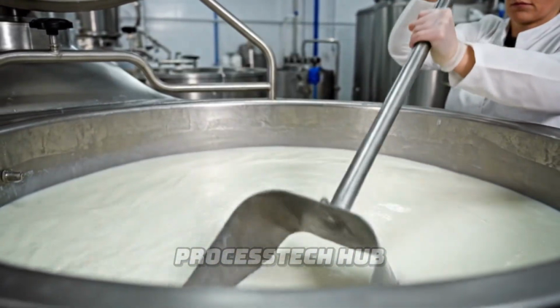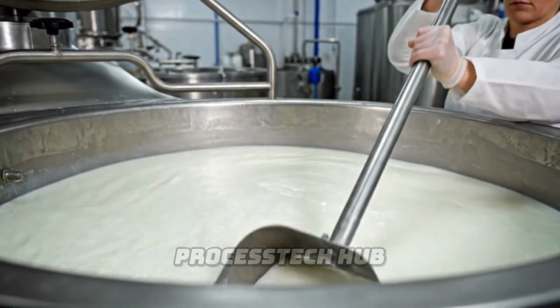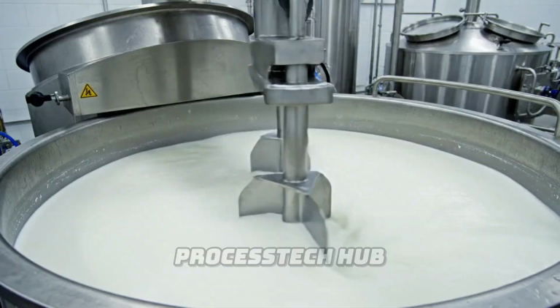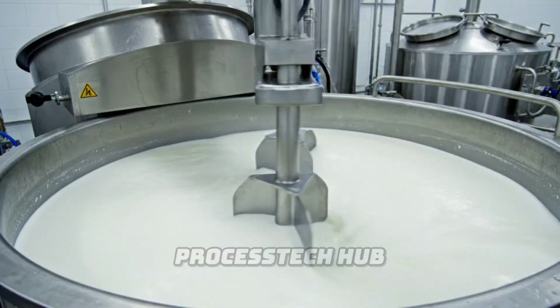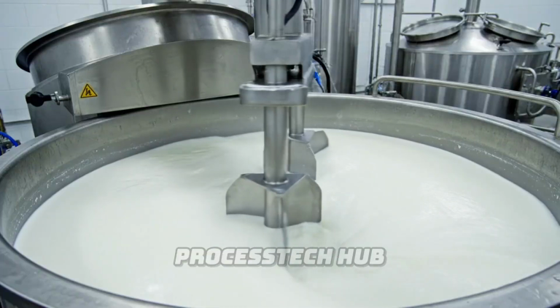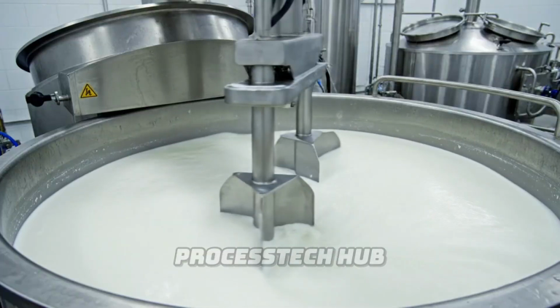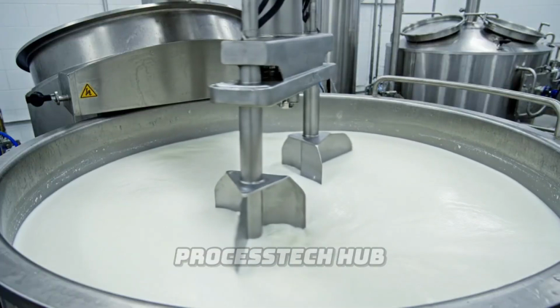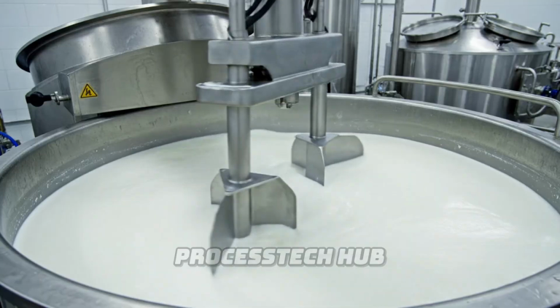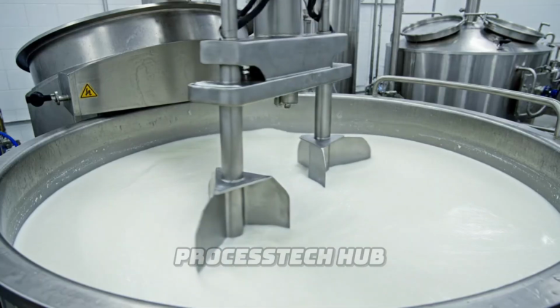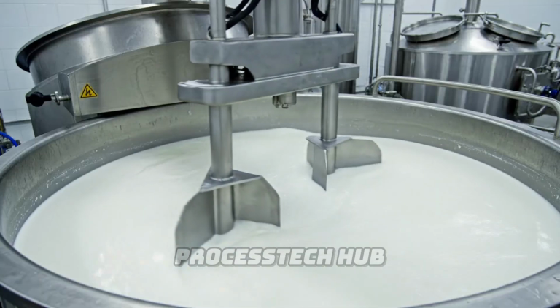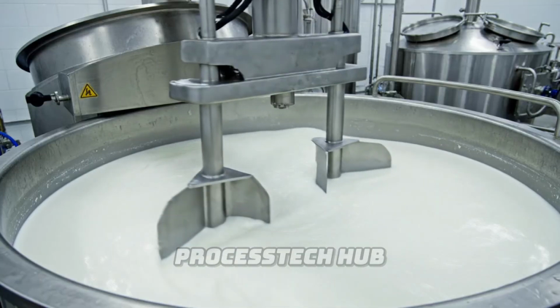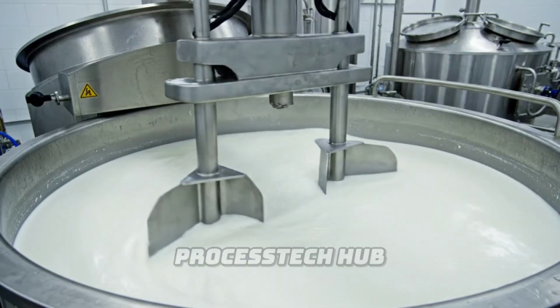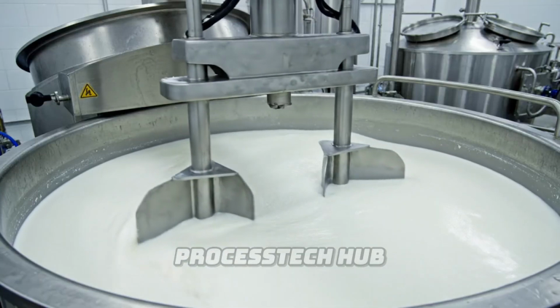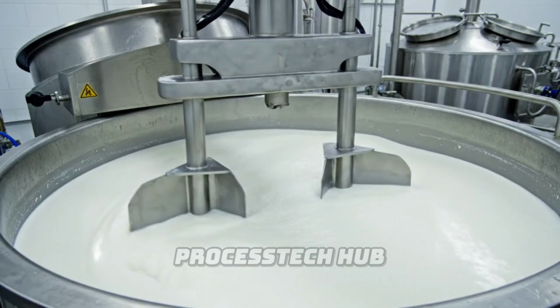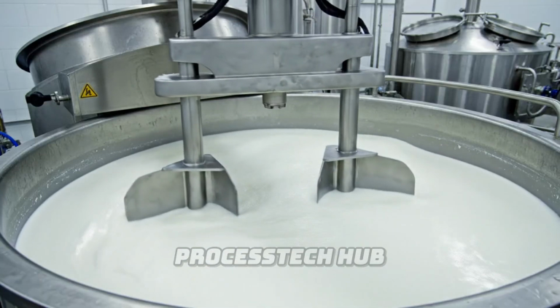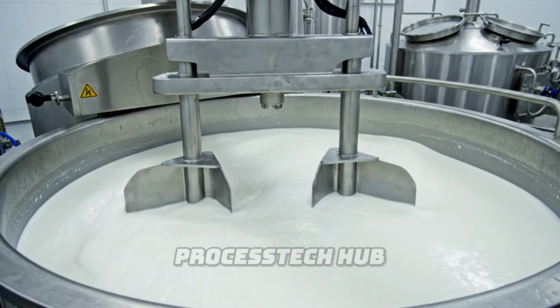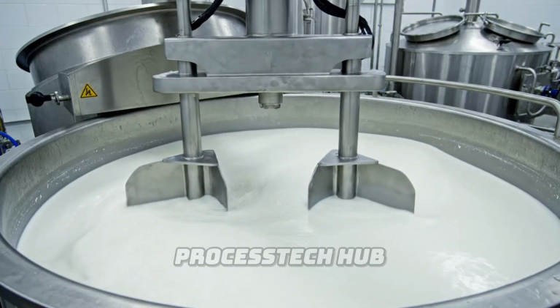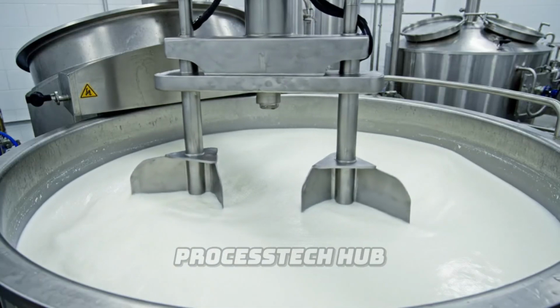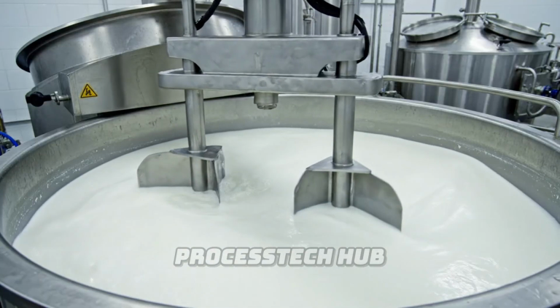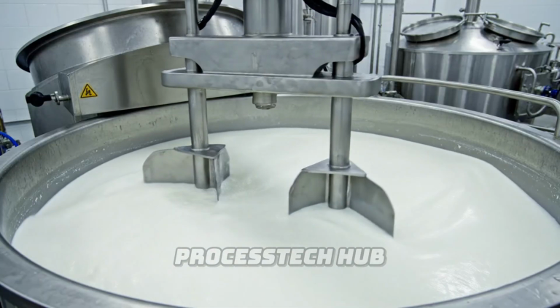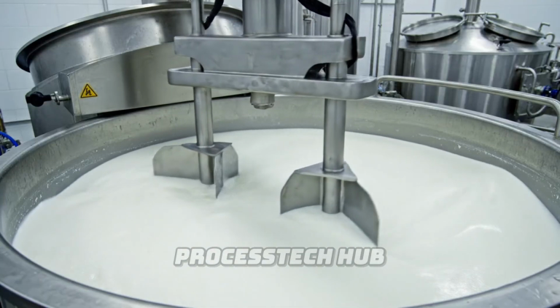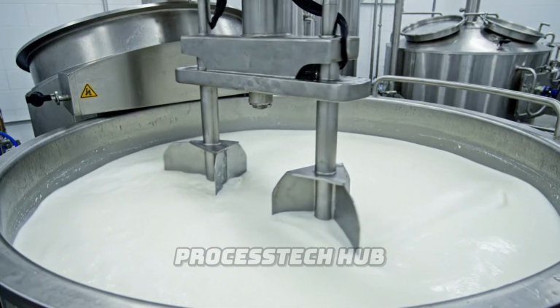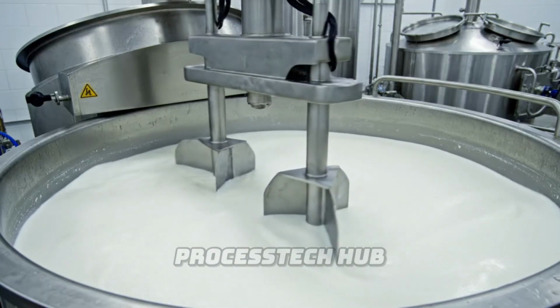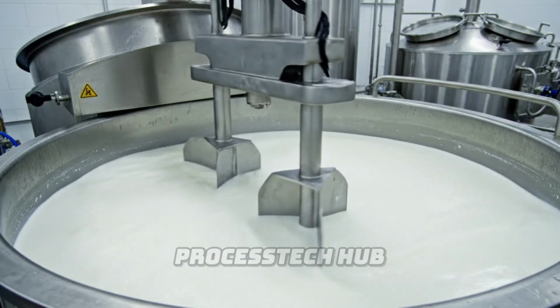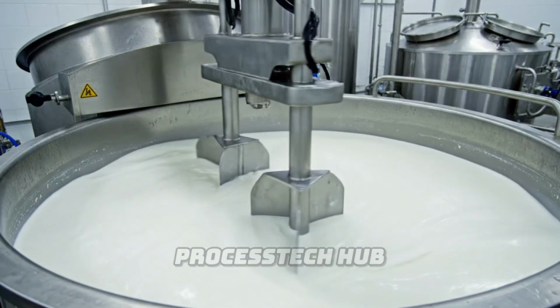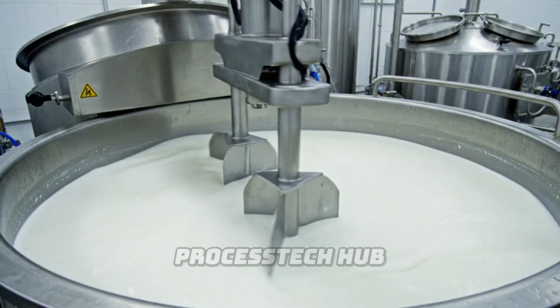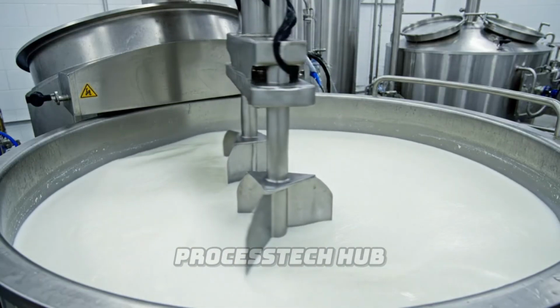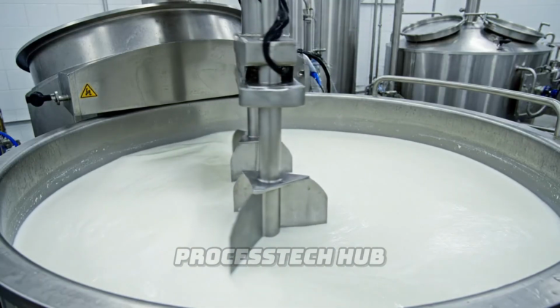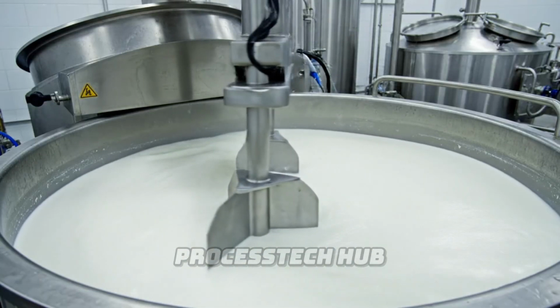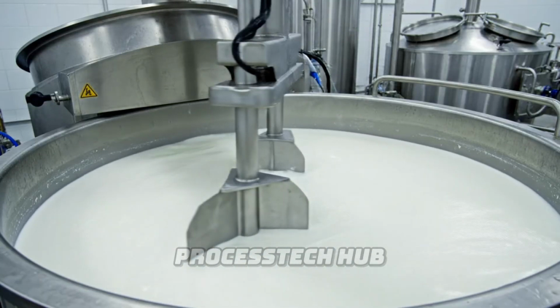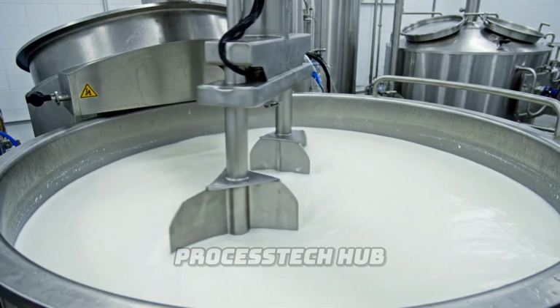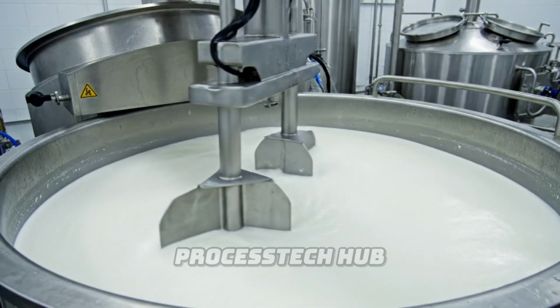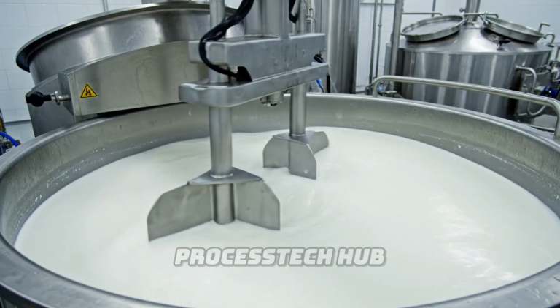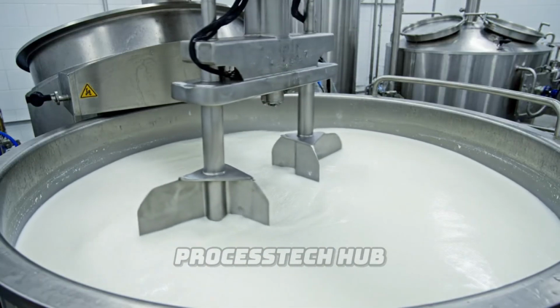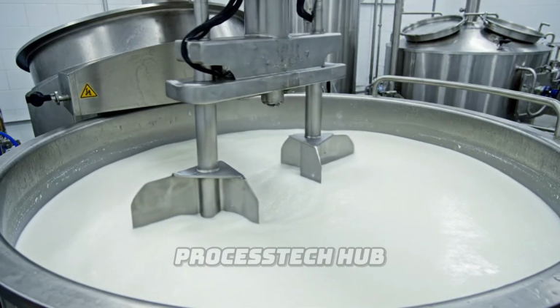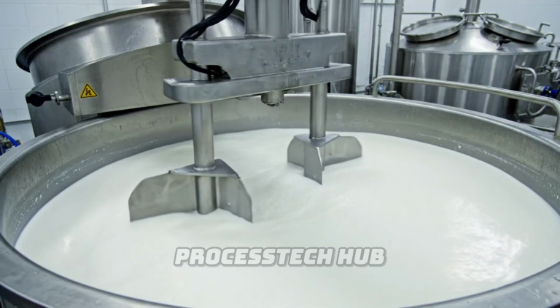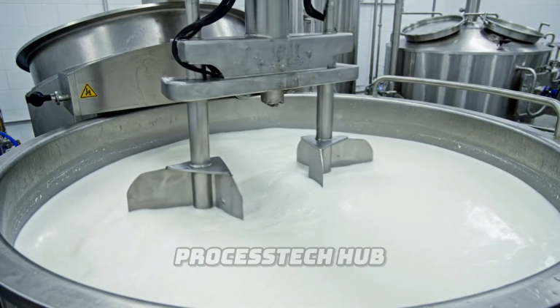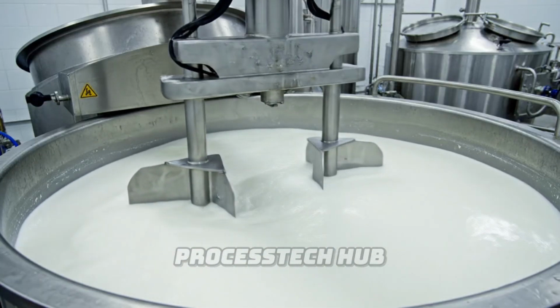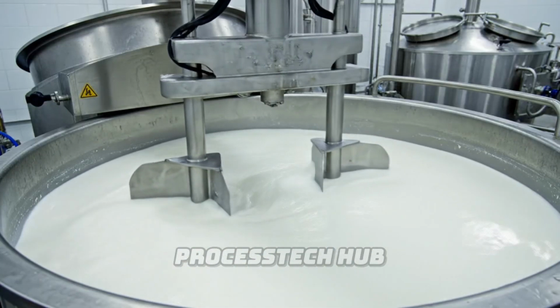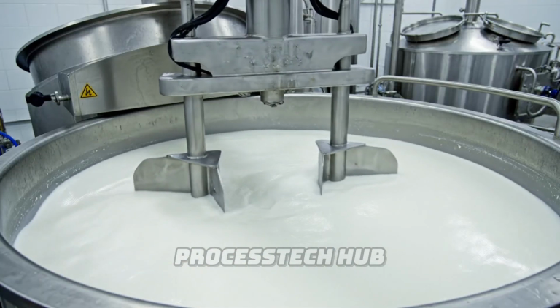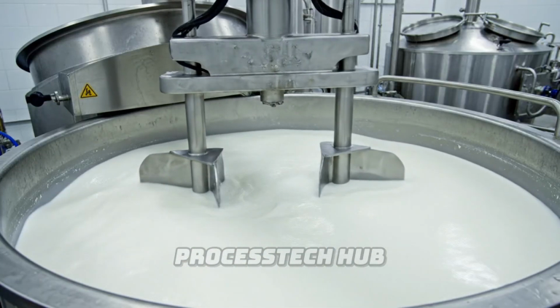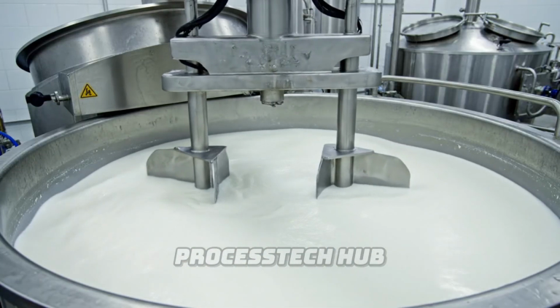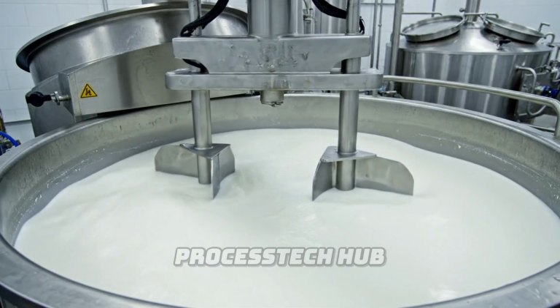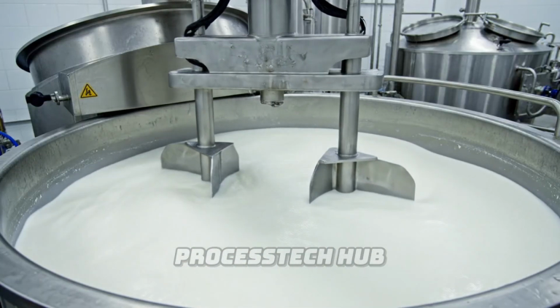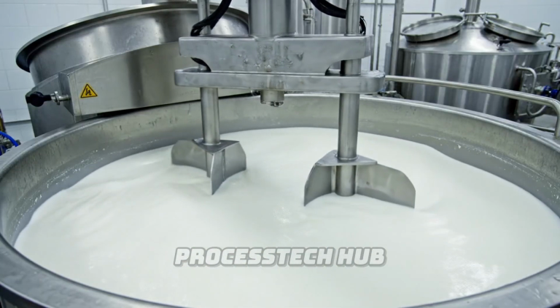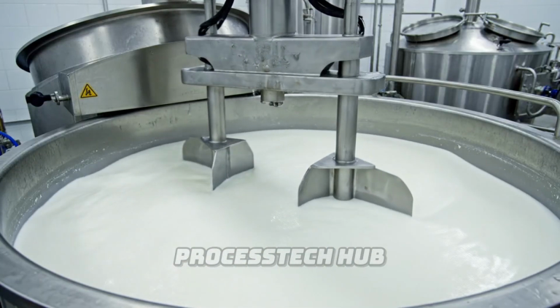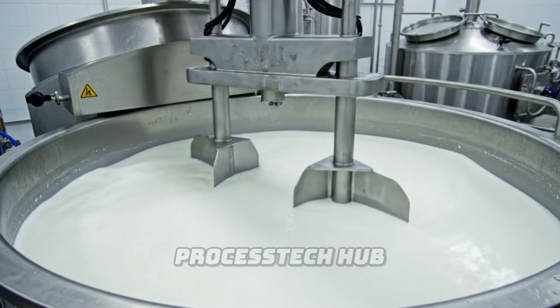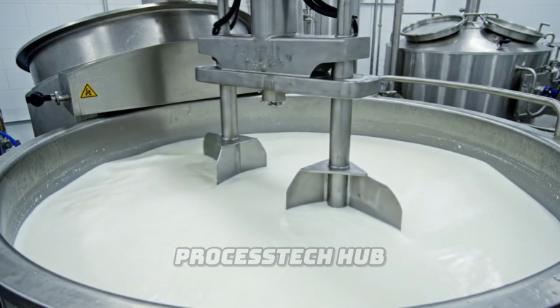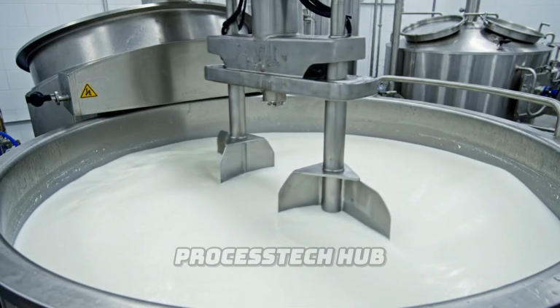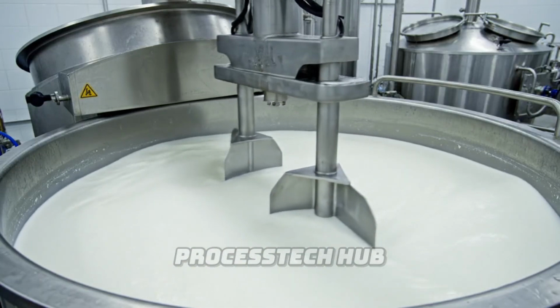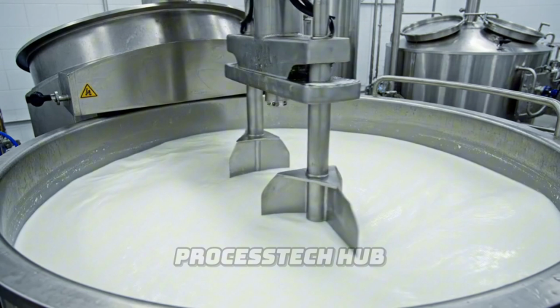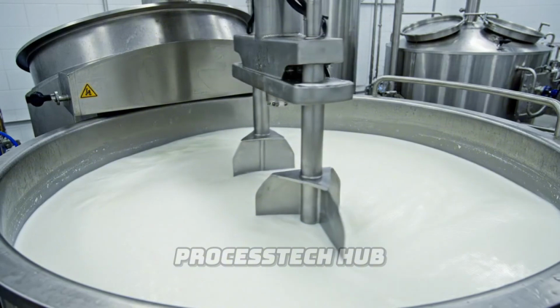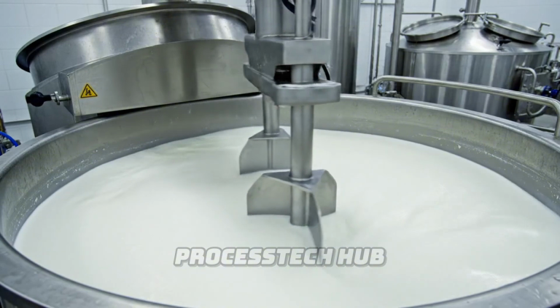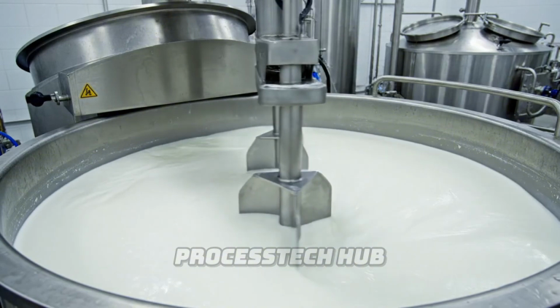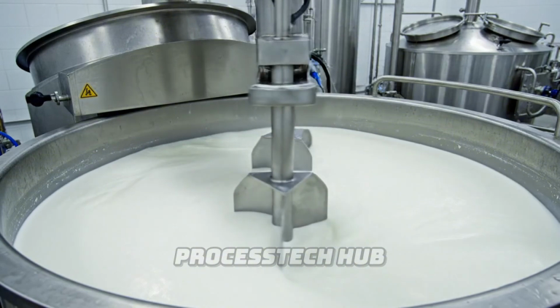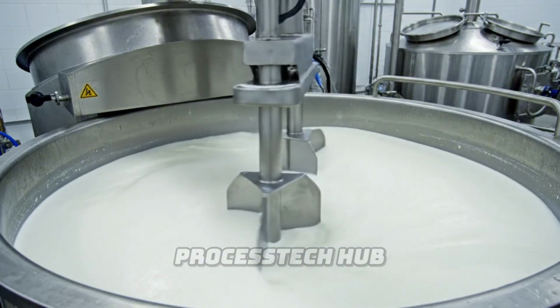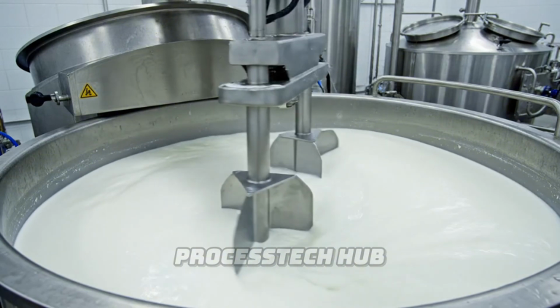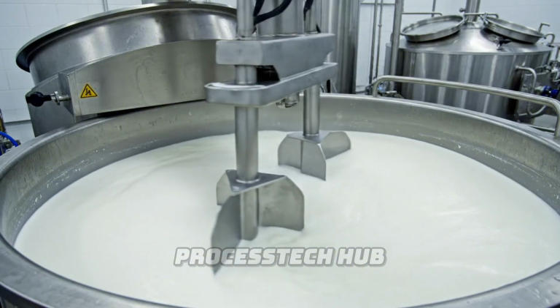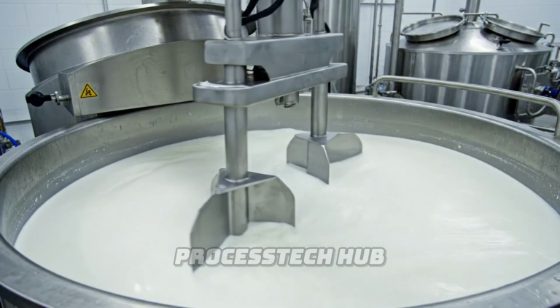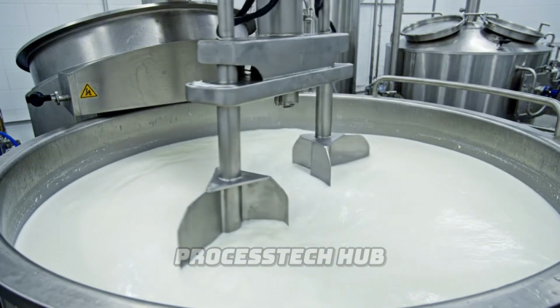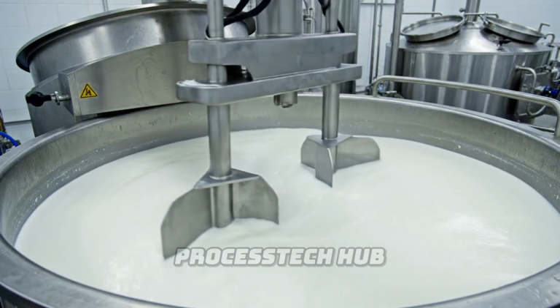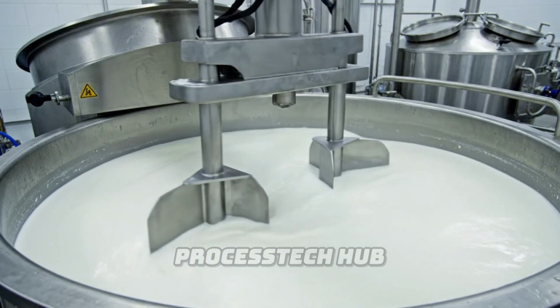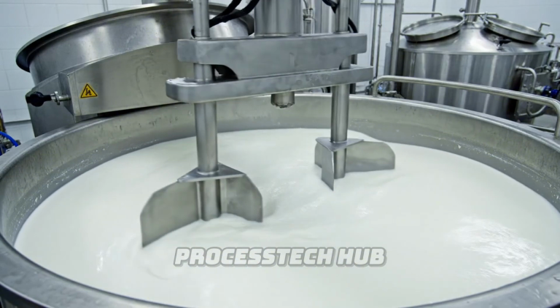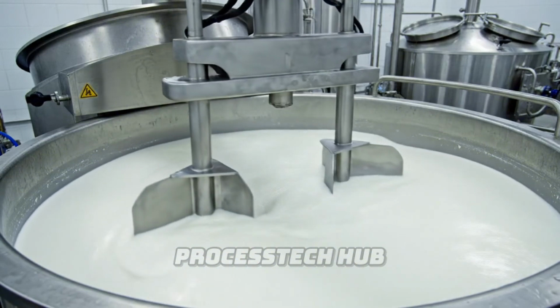The fresh milk enters the large vats, where mechanical paddles gently begin the coagulation process.